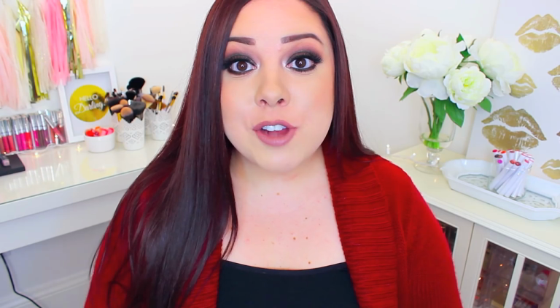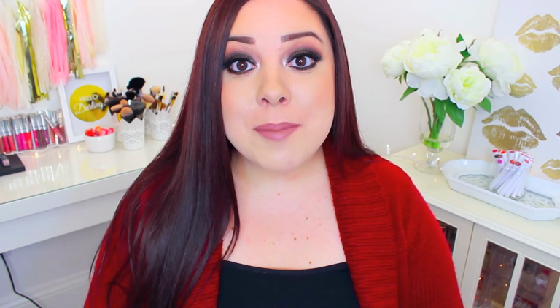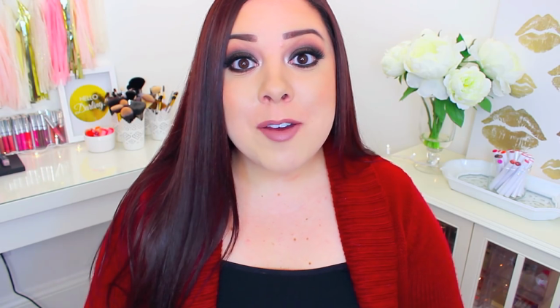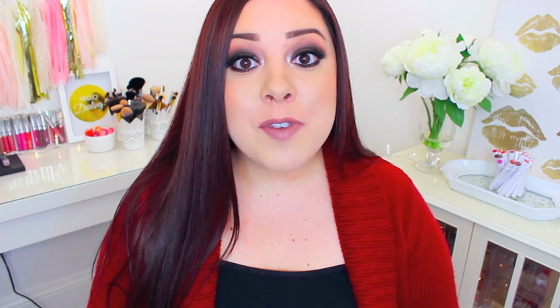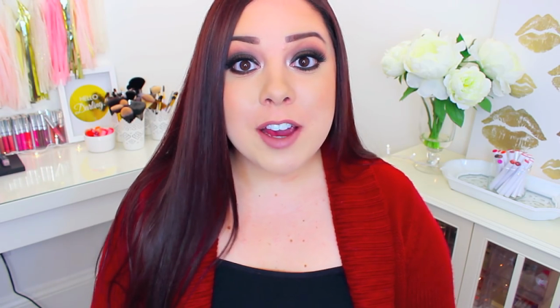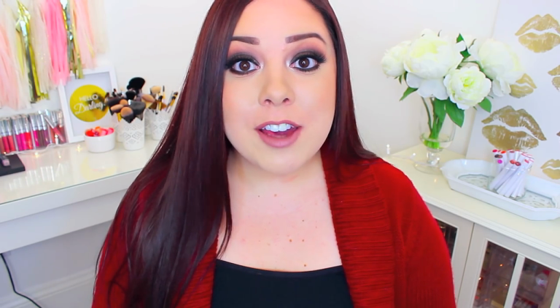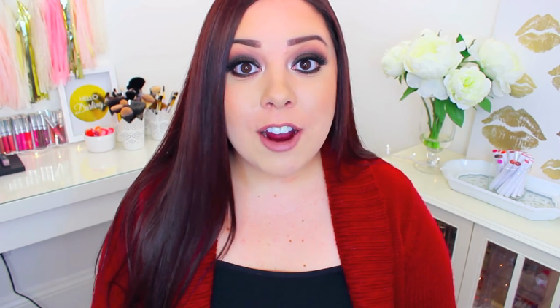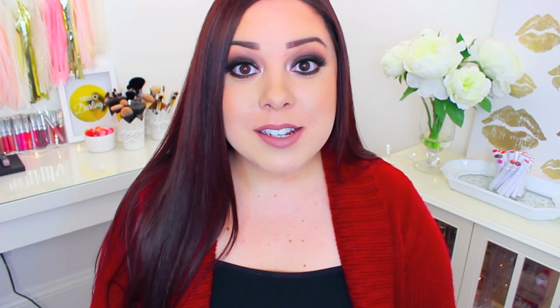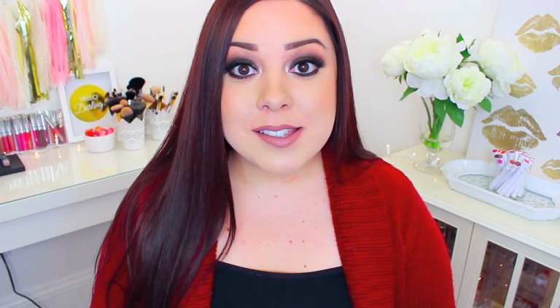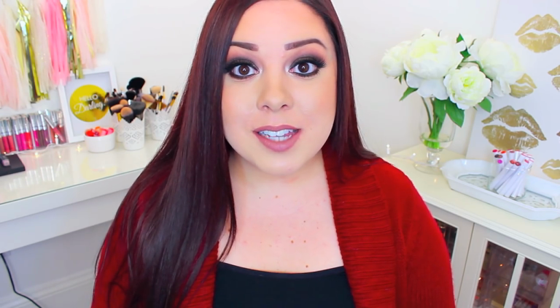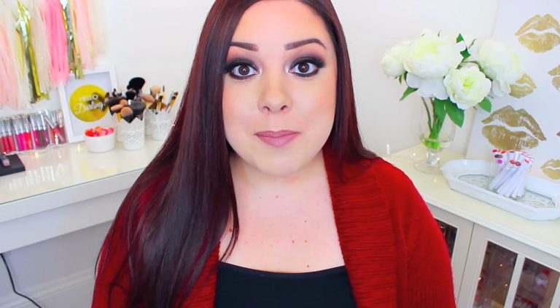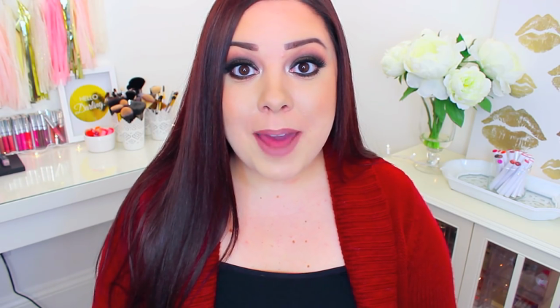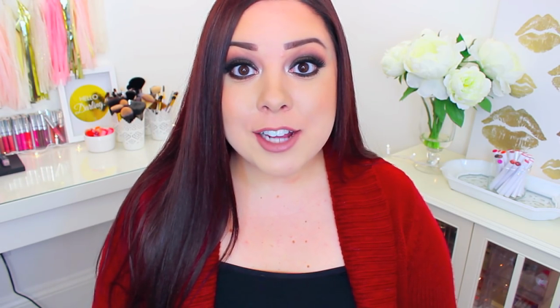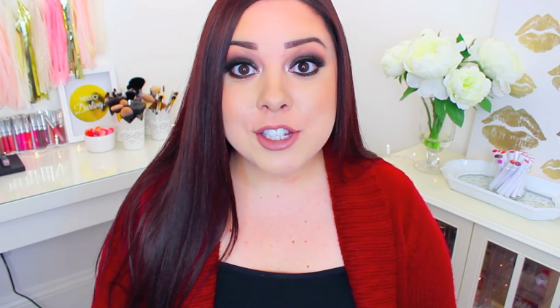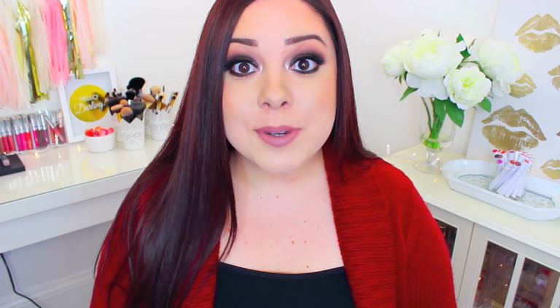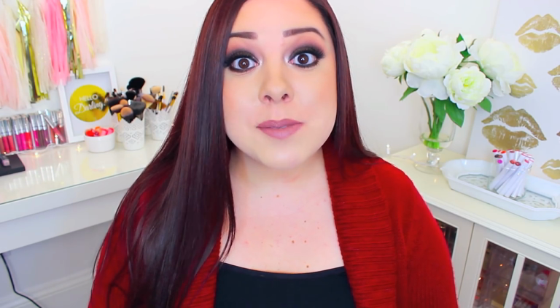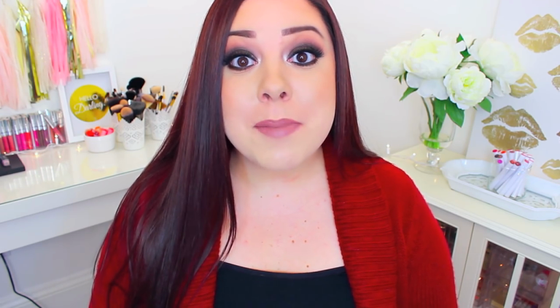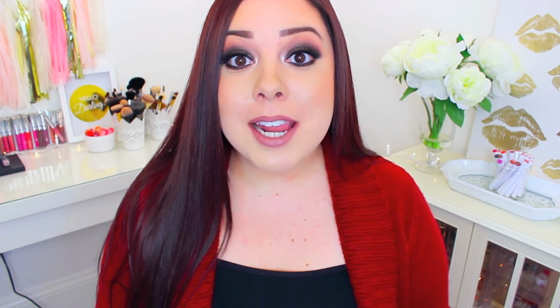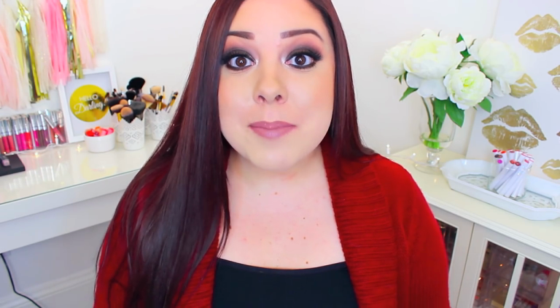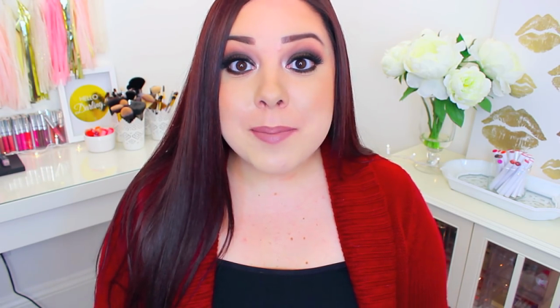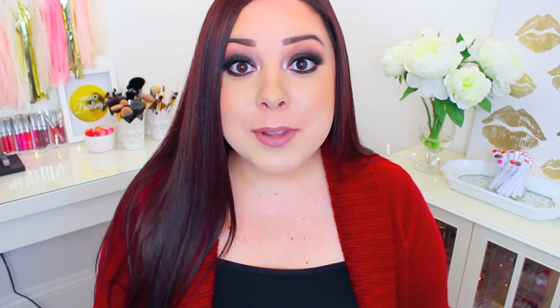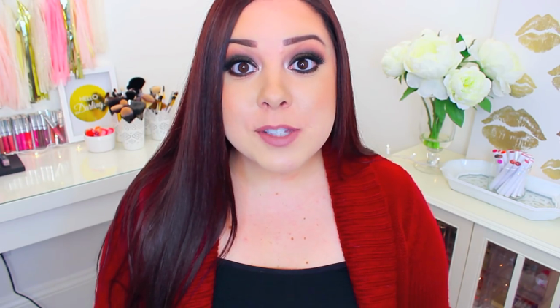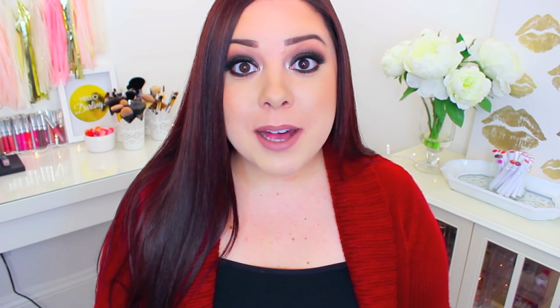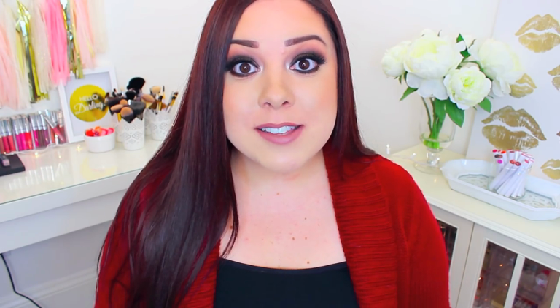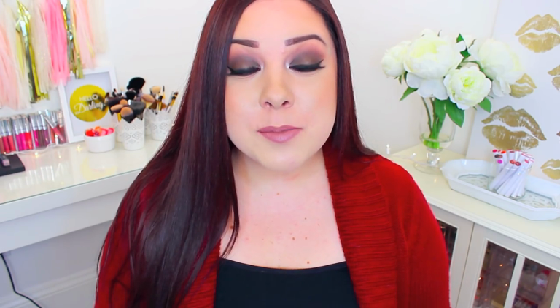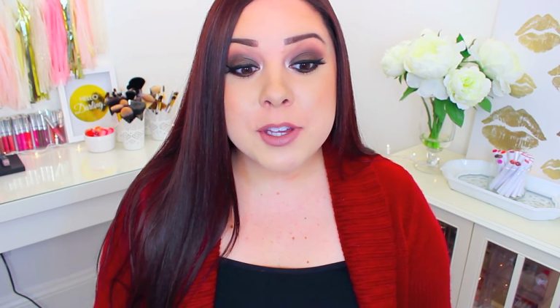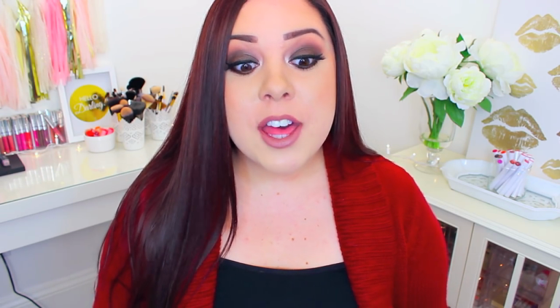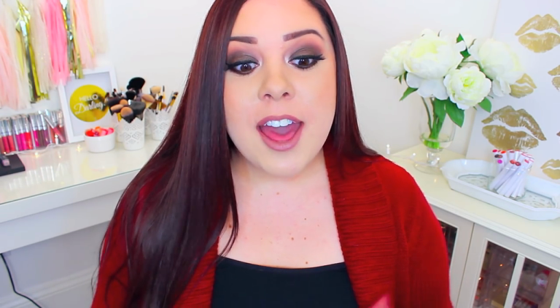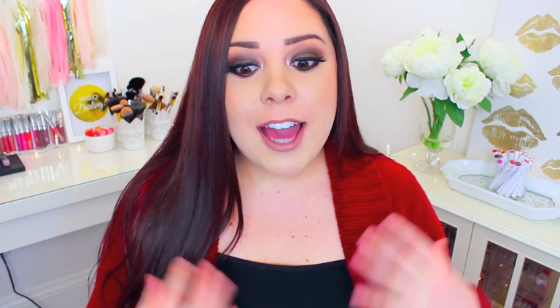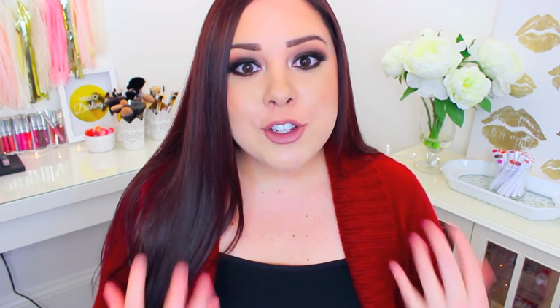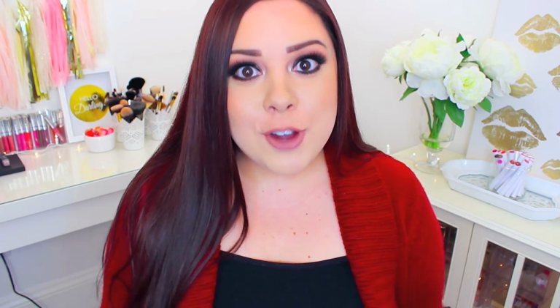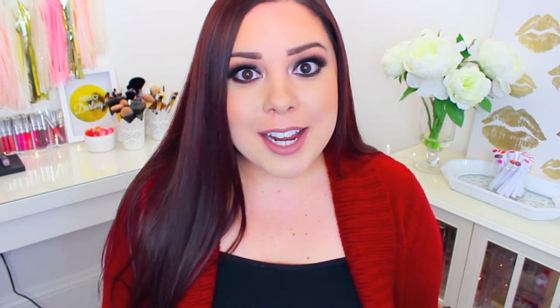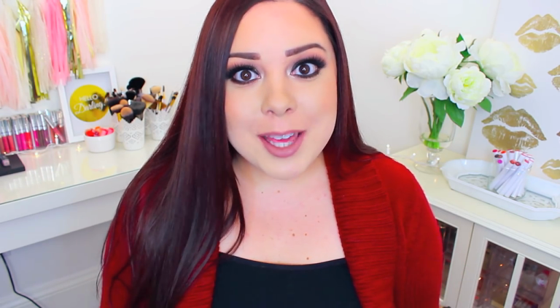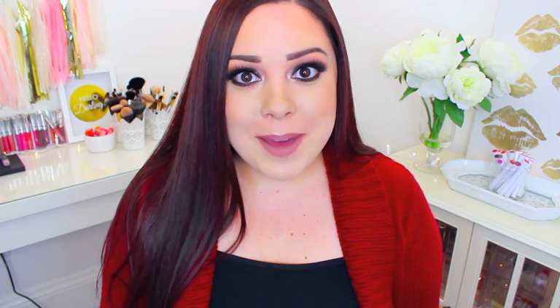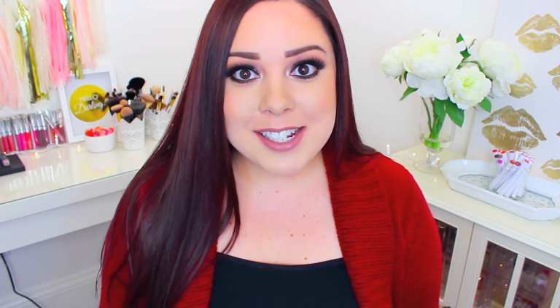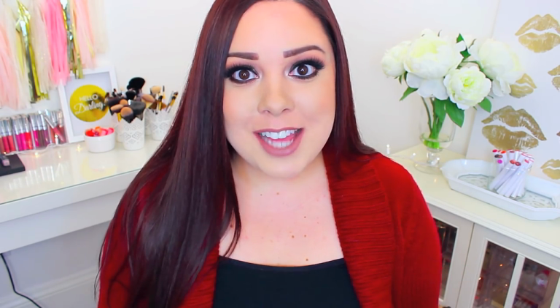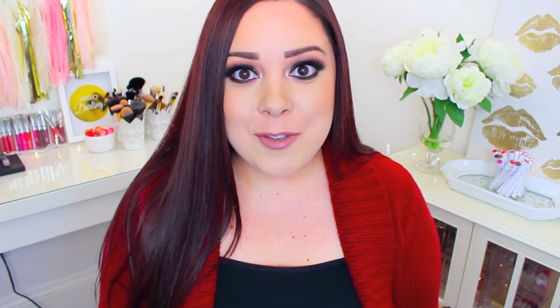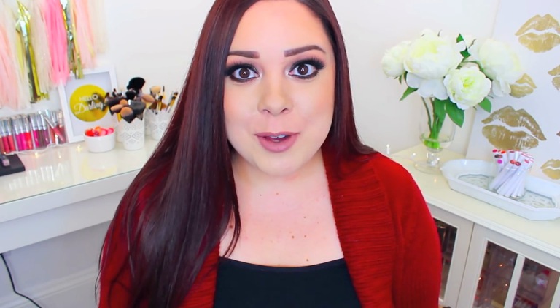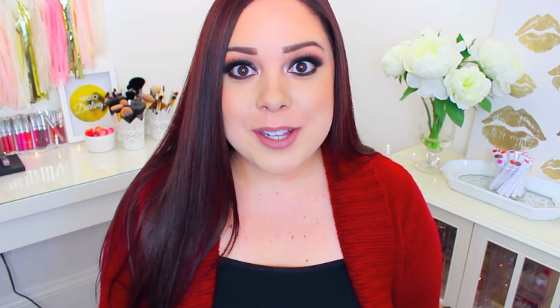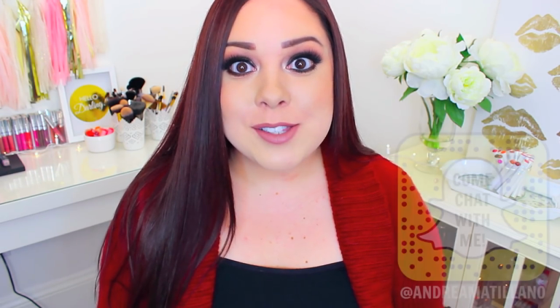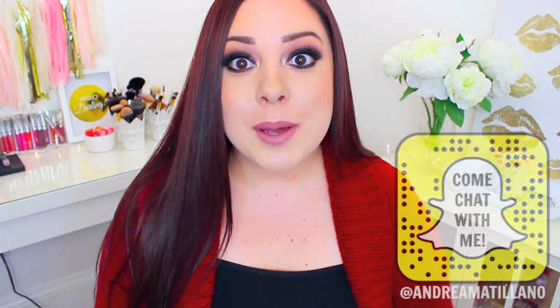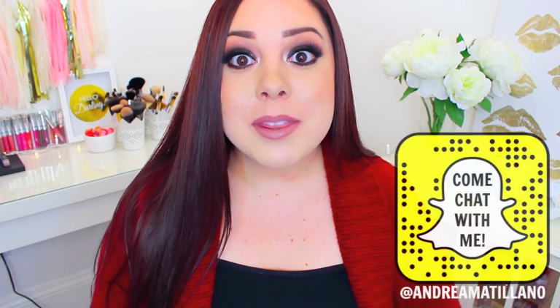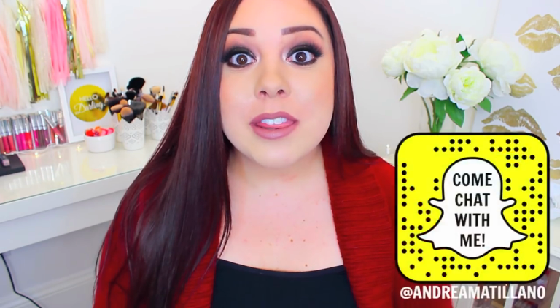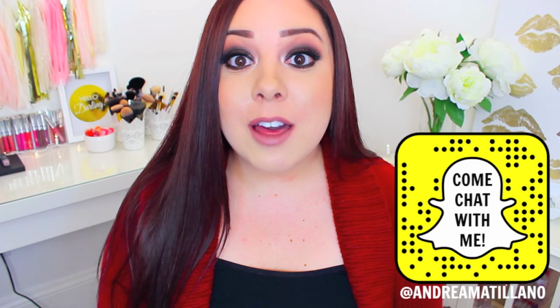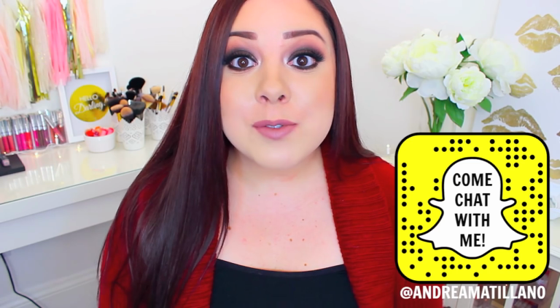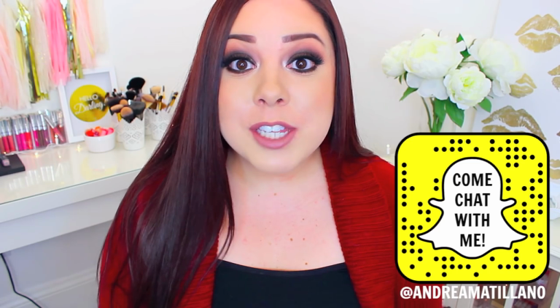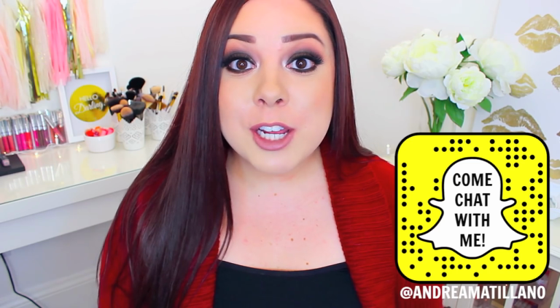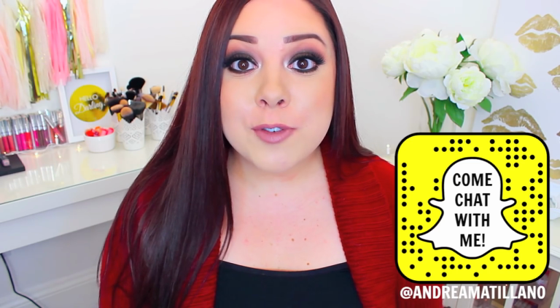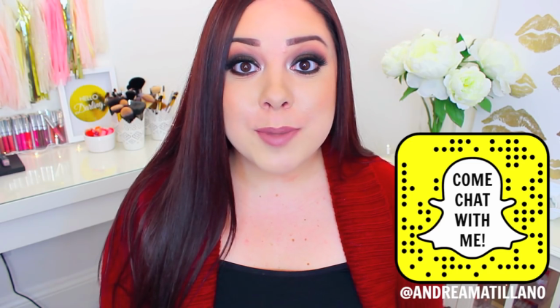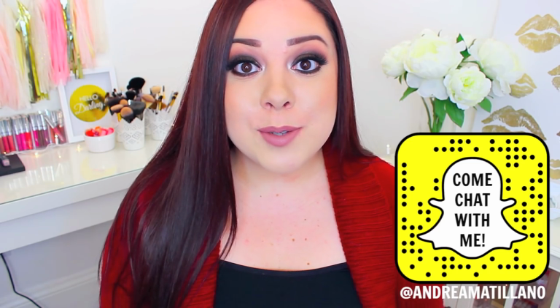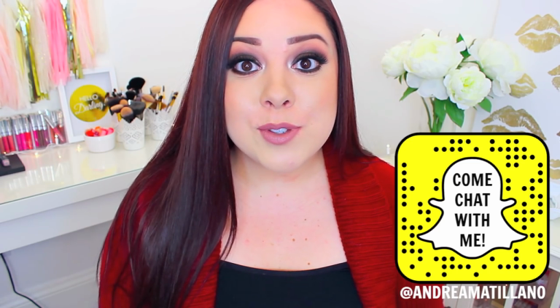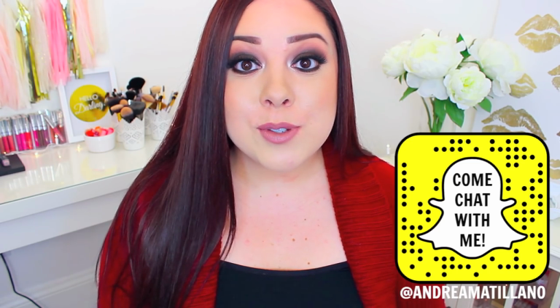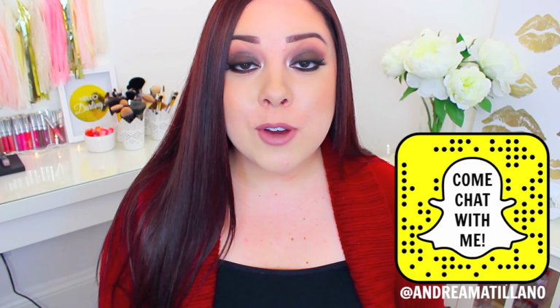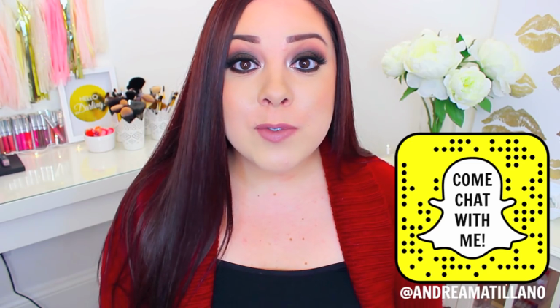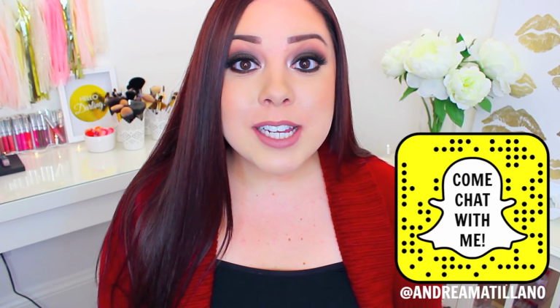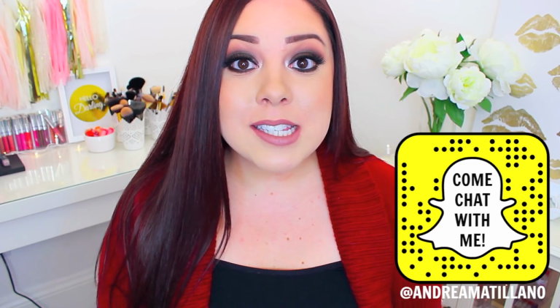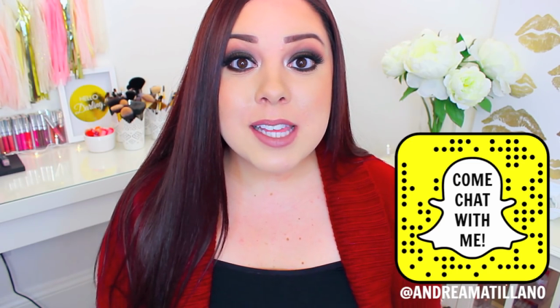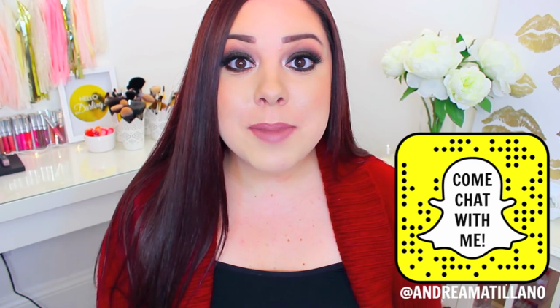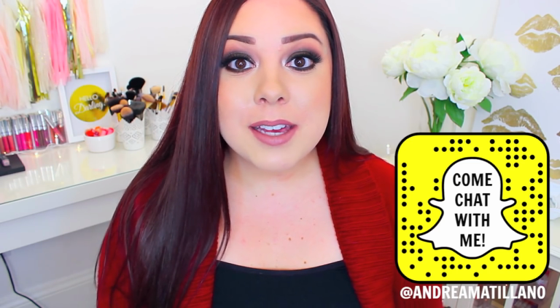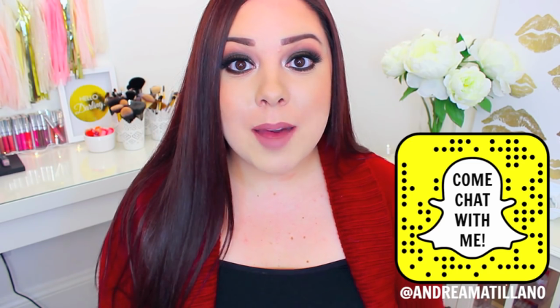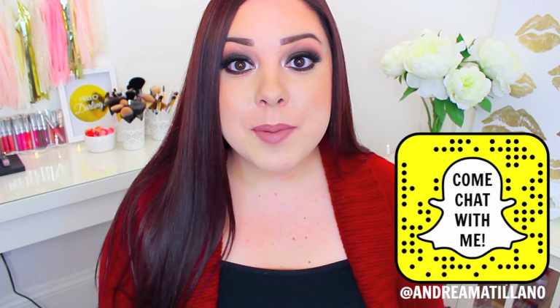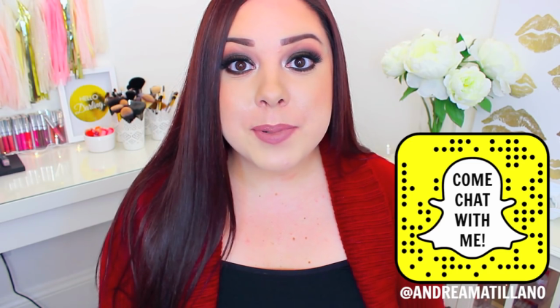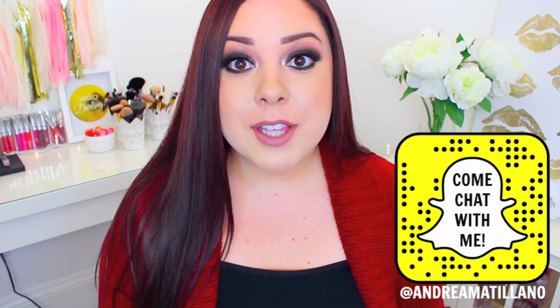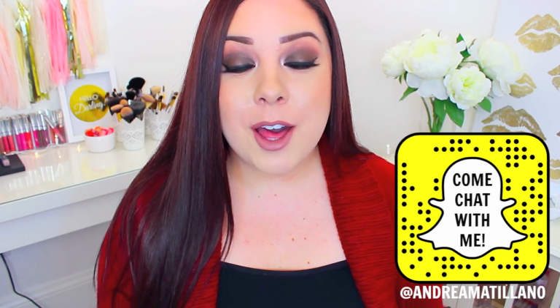I try my very hardest to get back to as many people as possible. I try to get back to everyone, so I would love to hear from you. So don't forget to leave me a comment below.